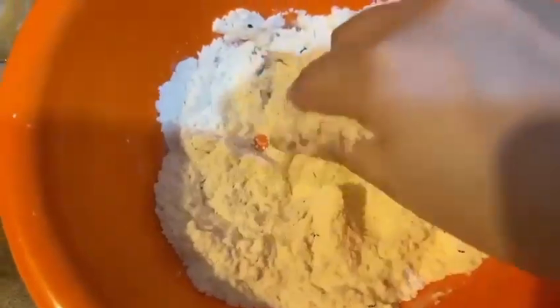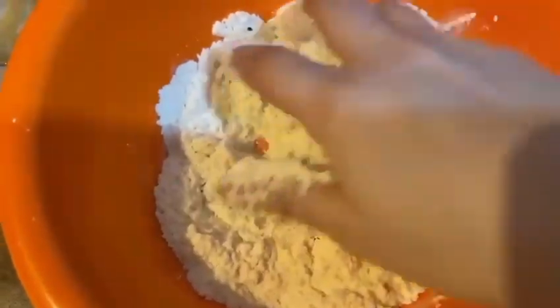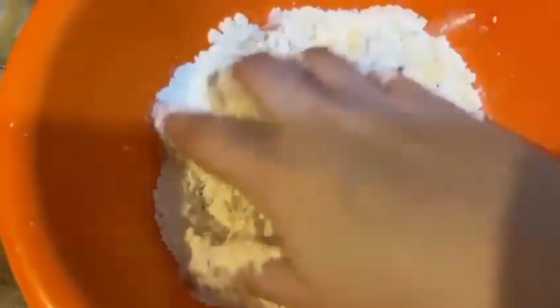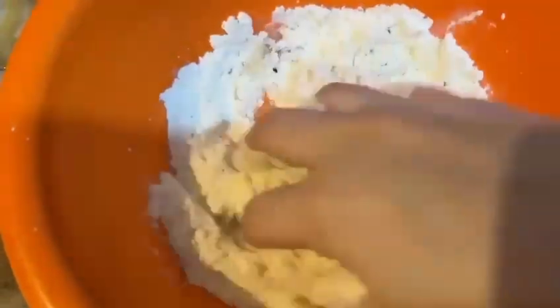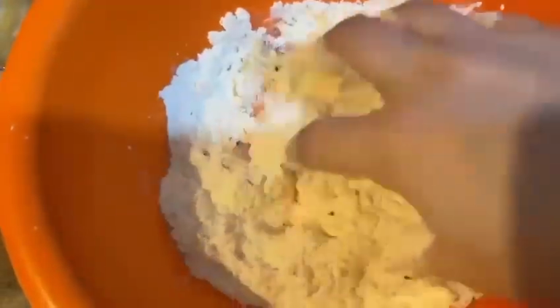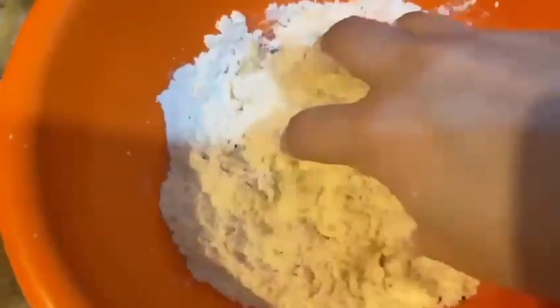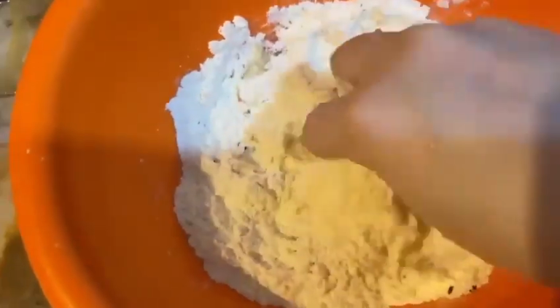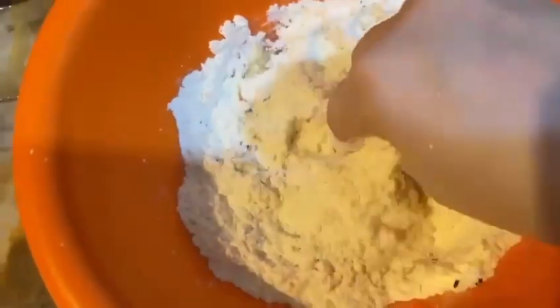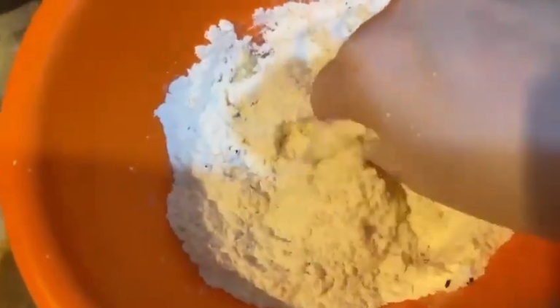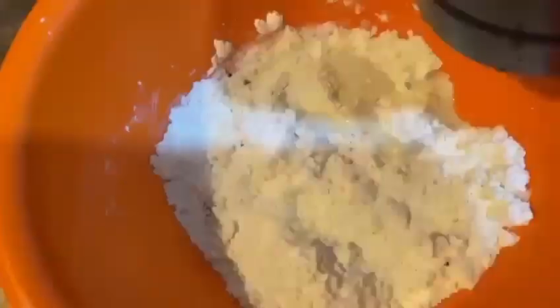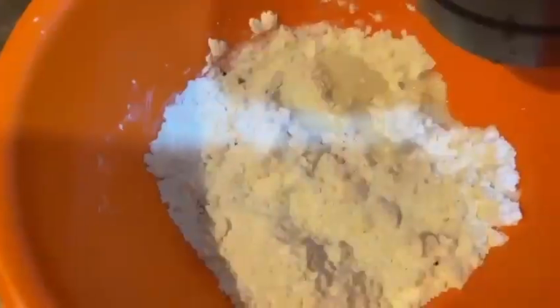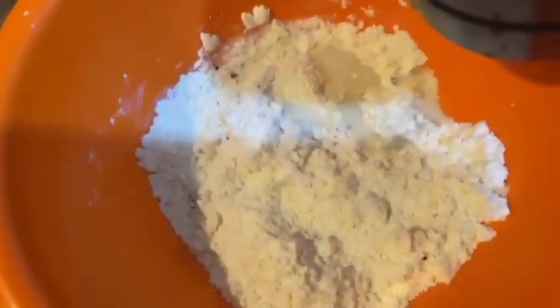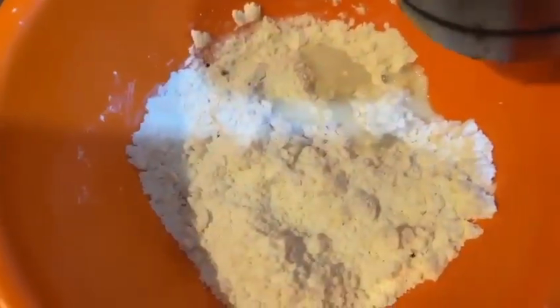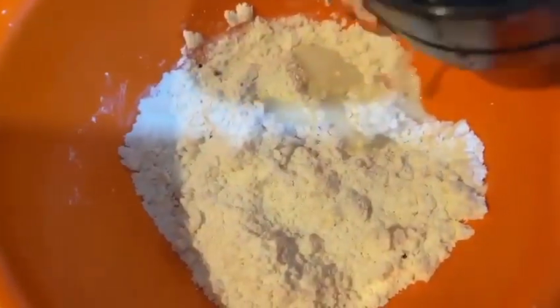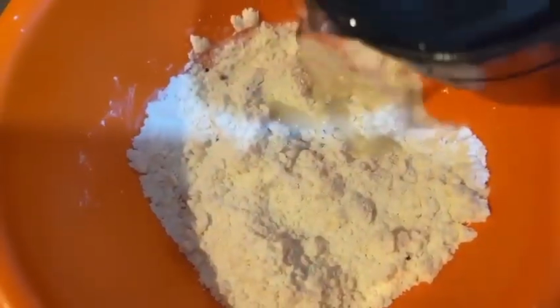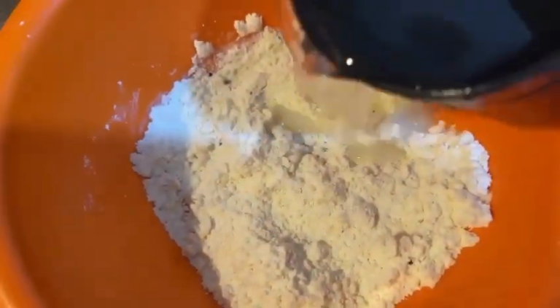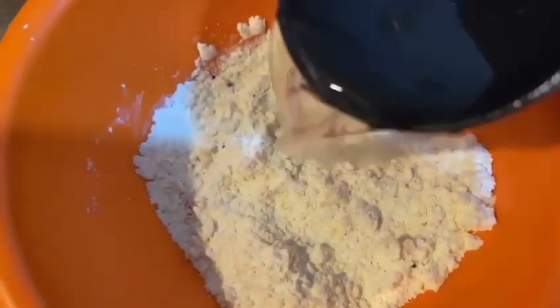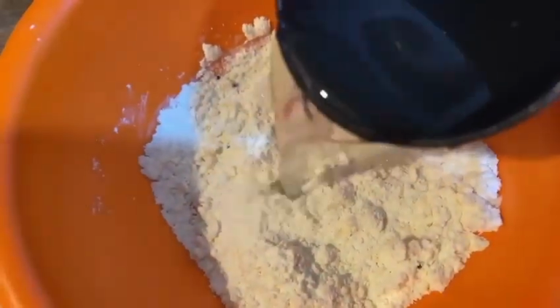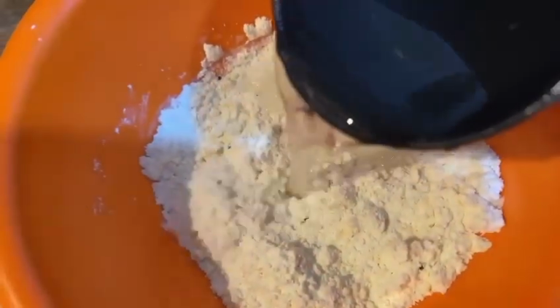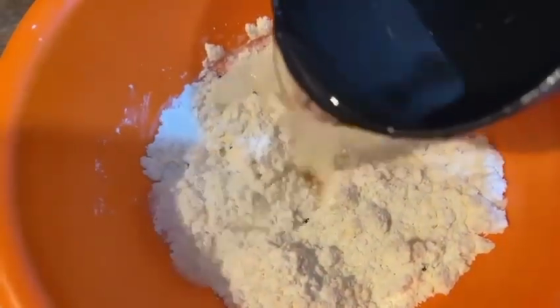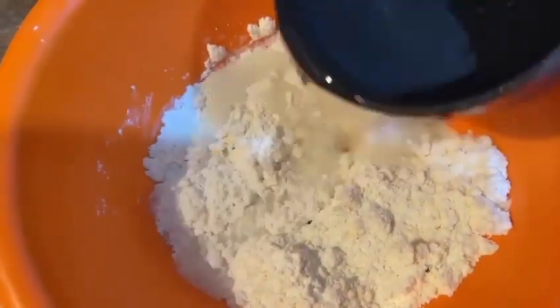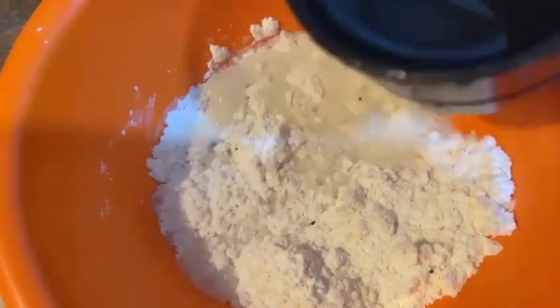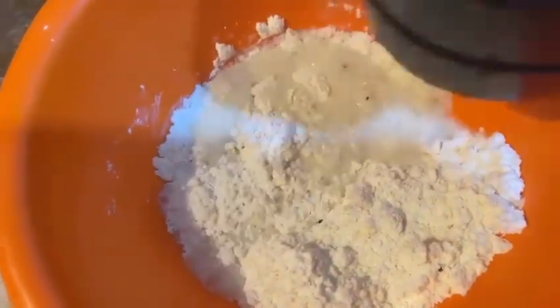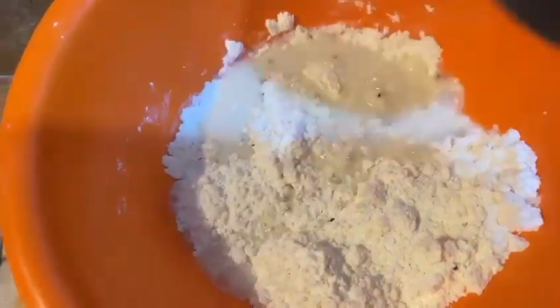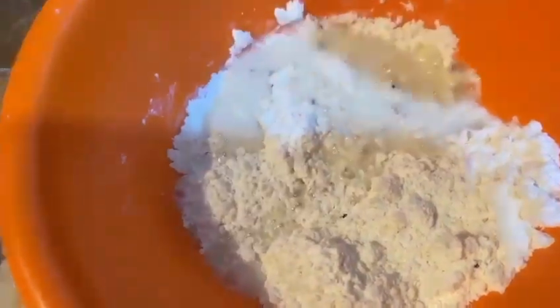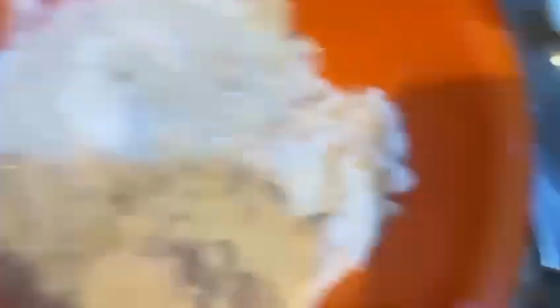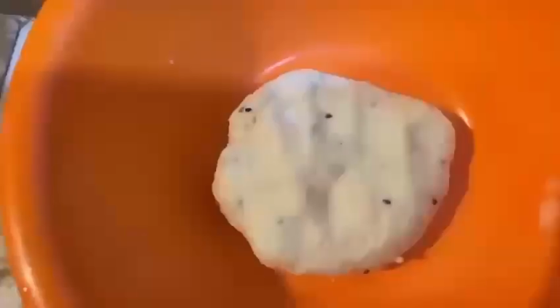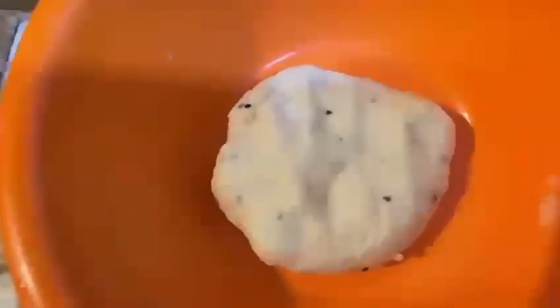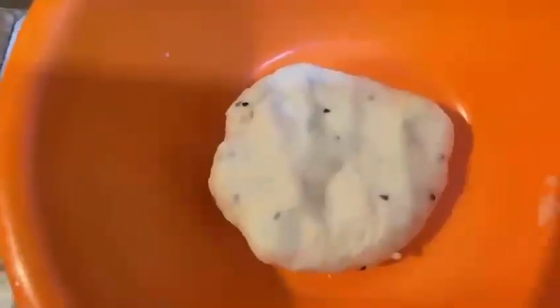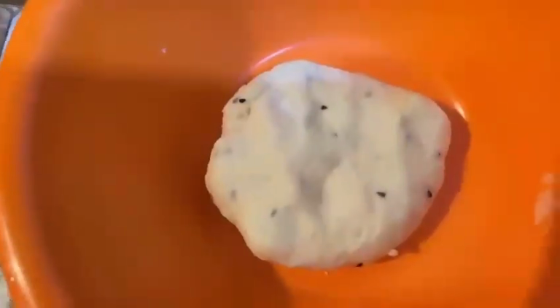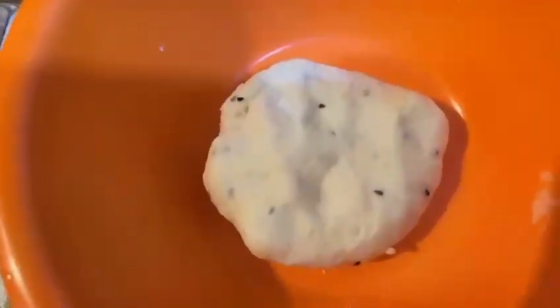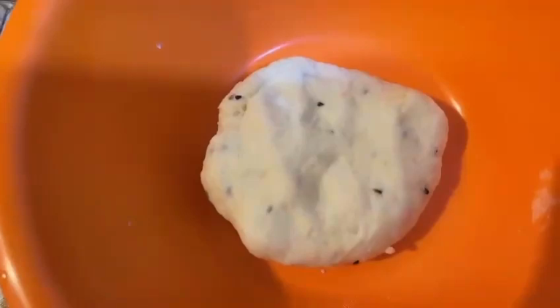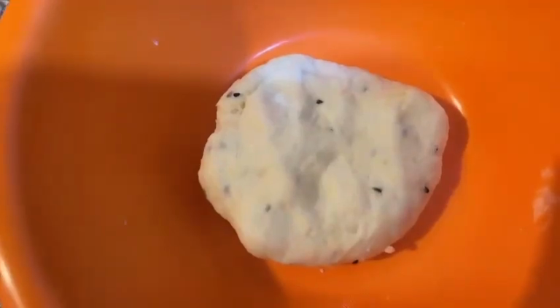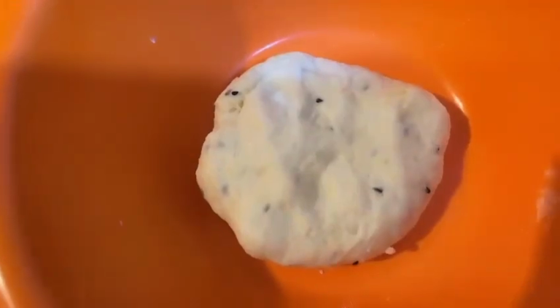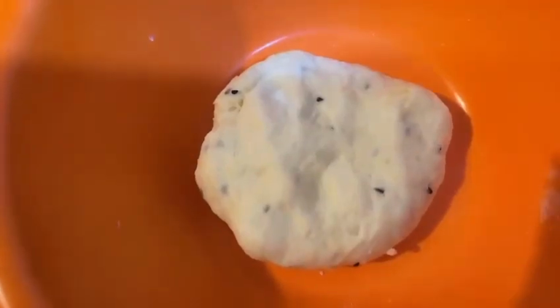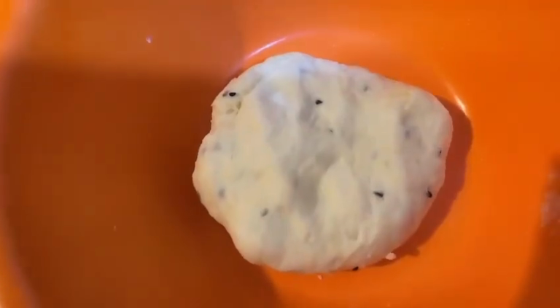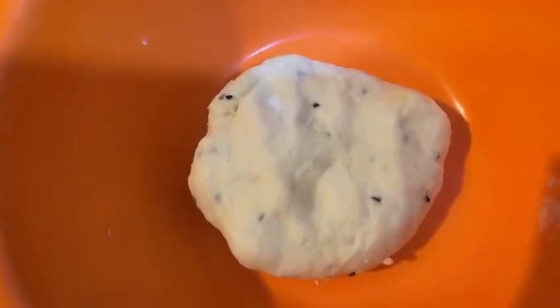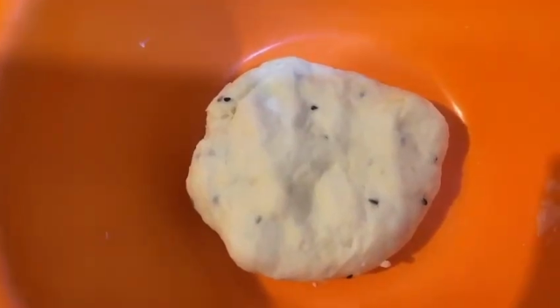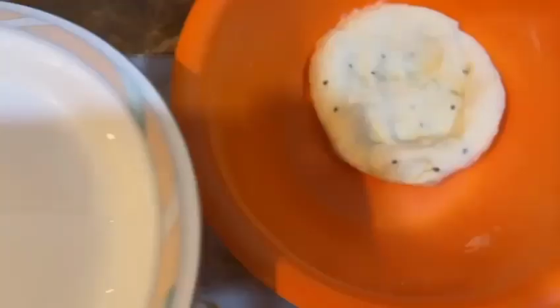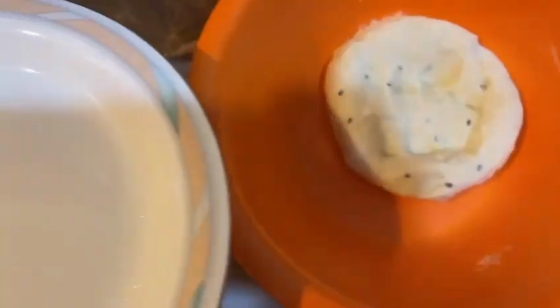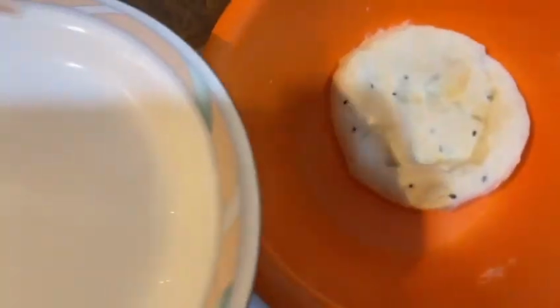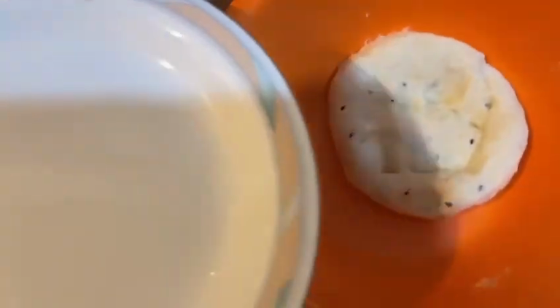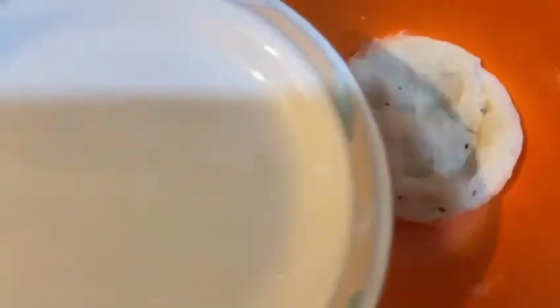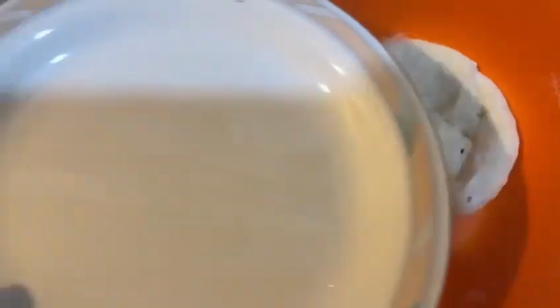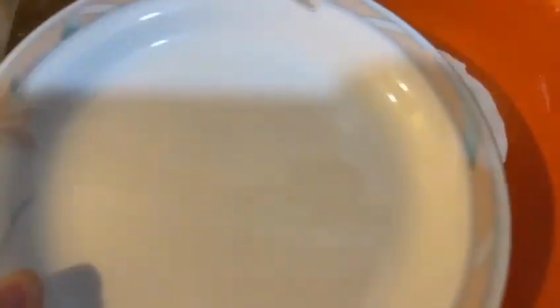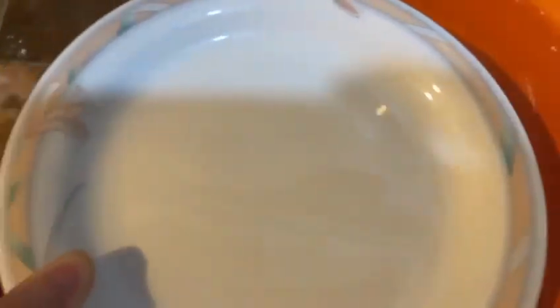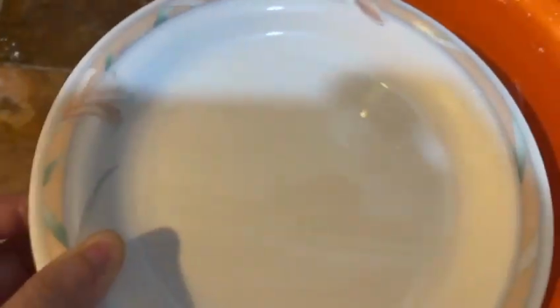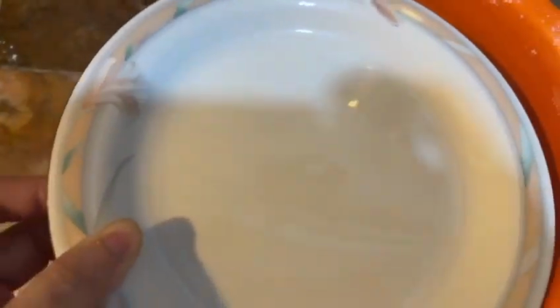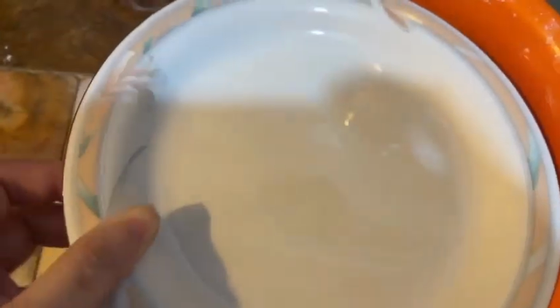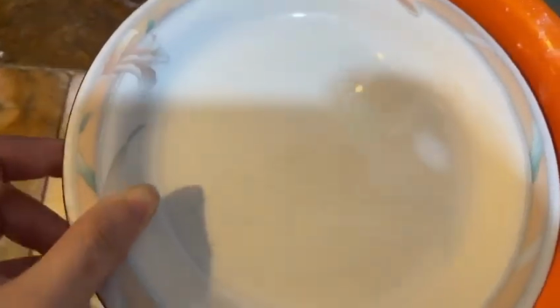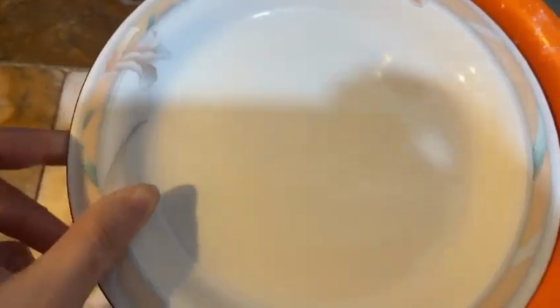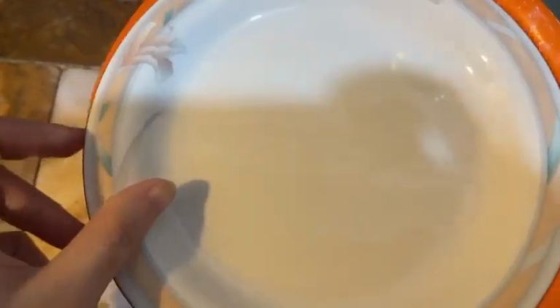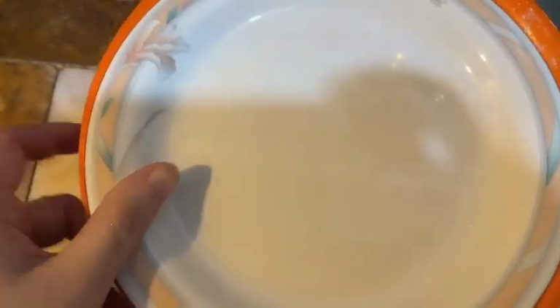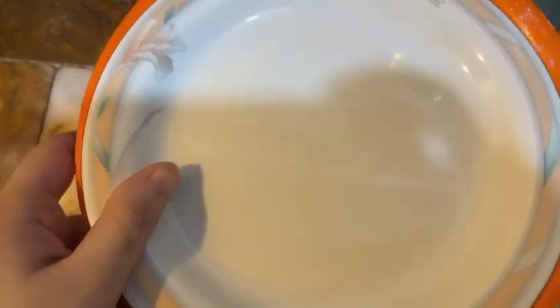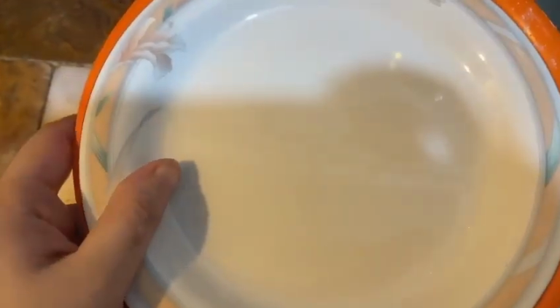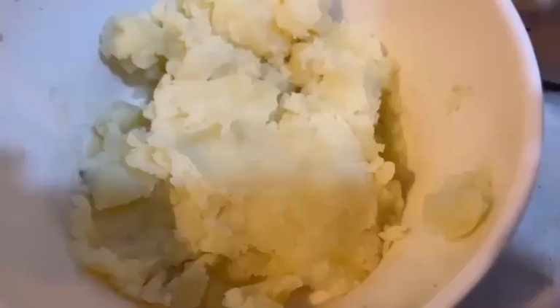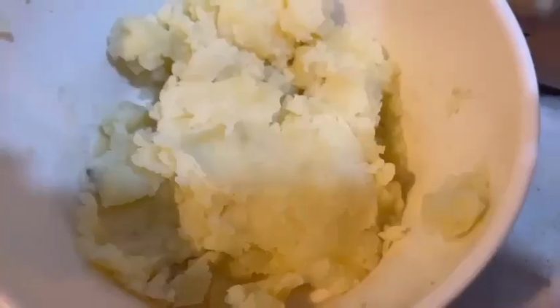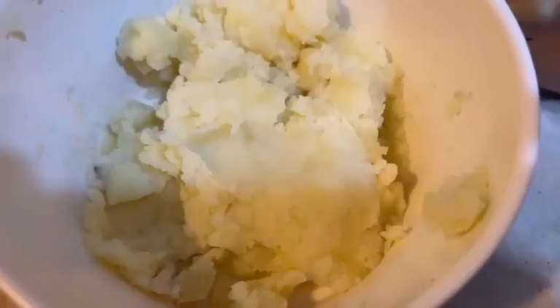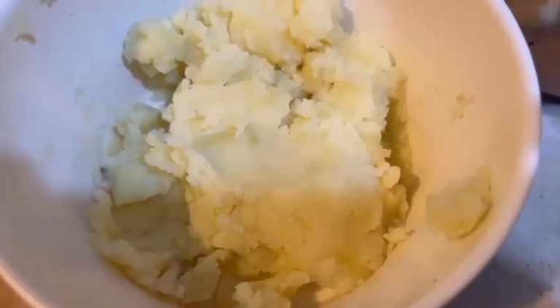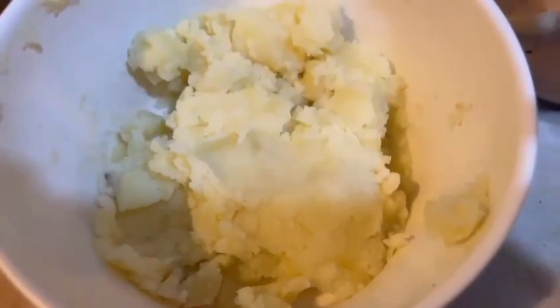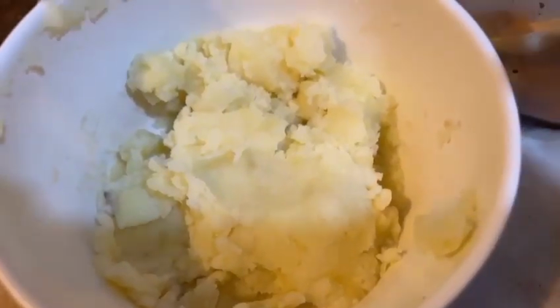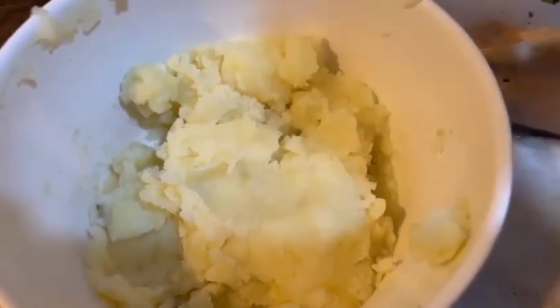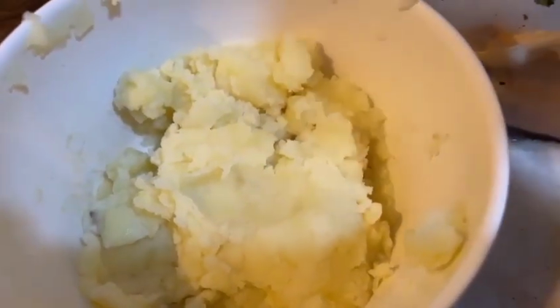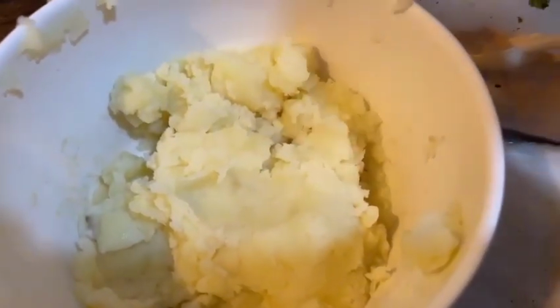It should not stick to the bowl. You will knead it for 15 minutes.